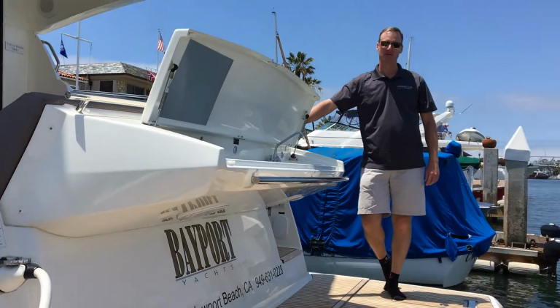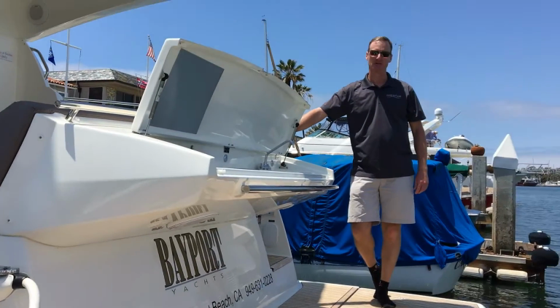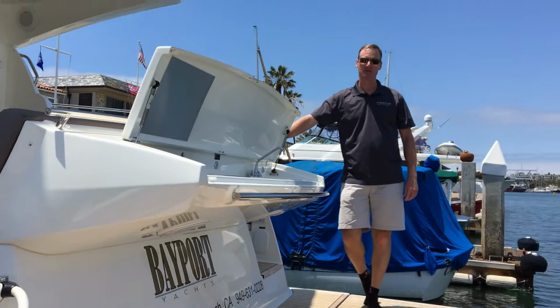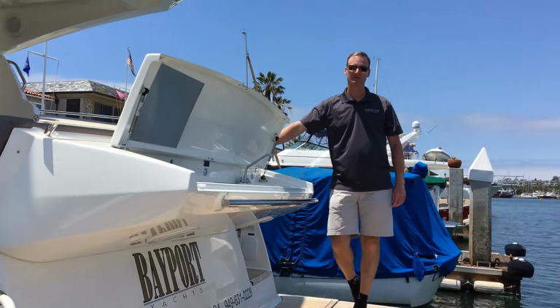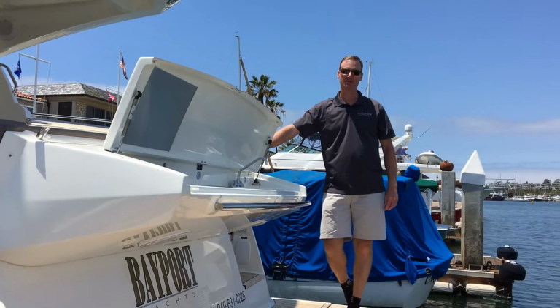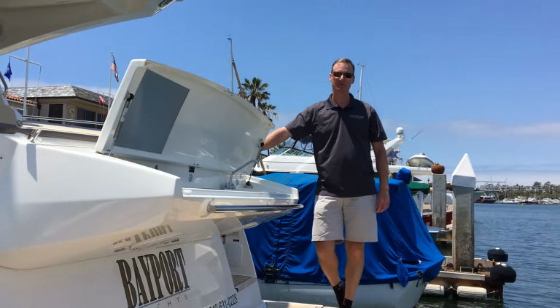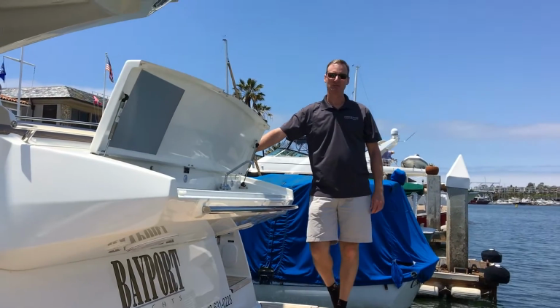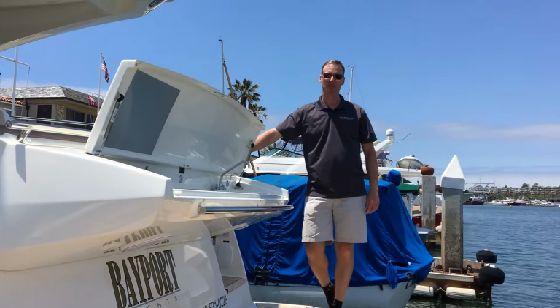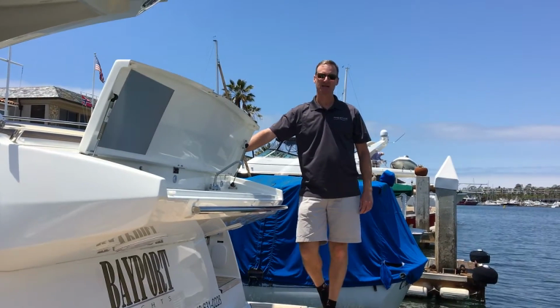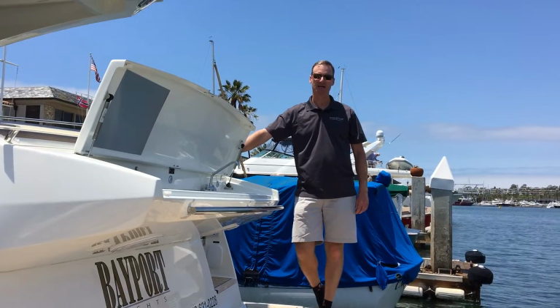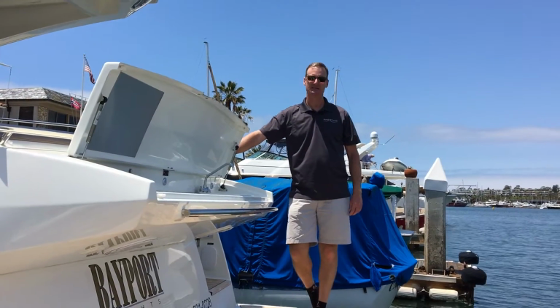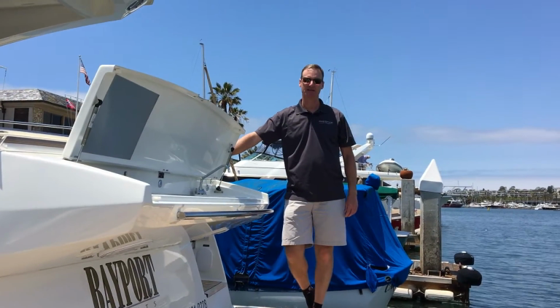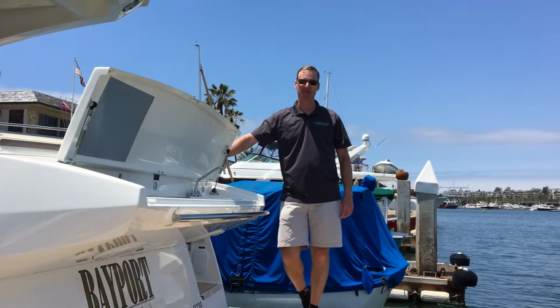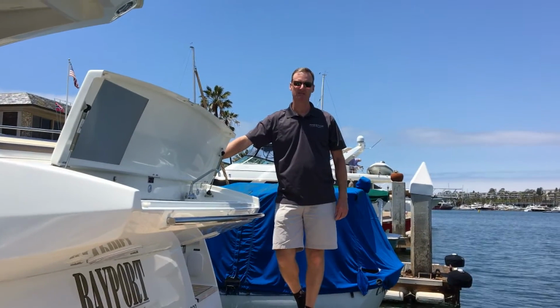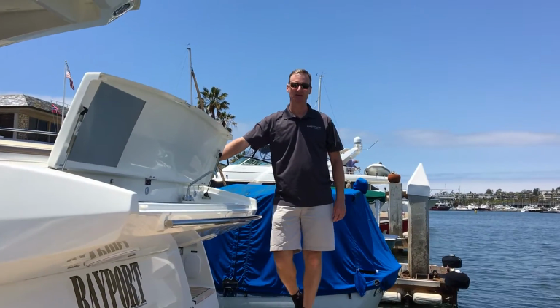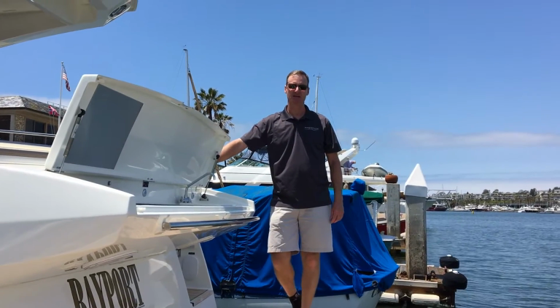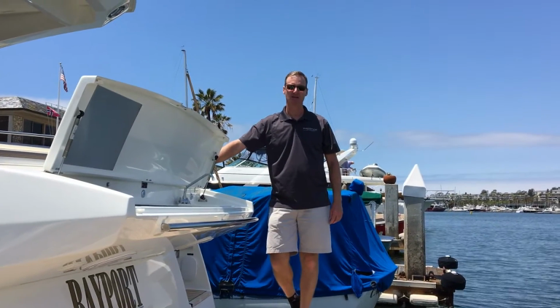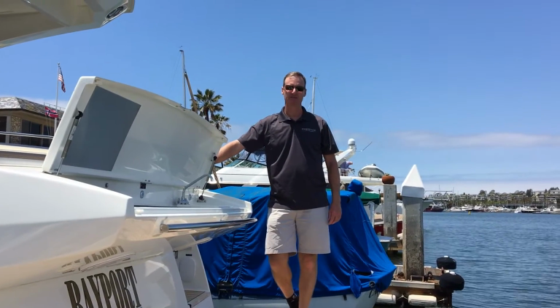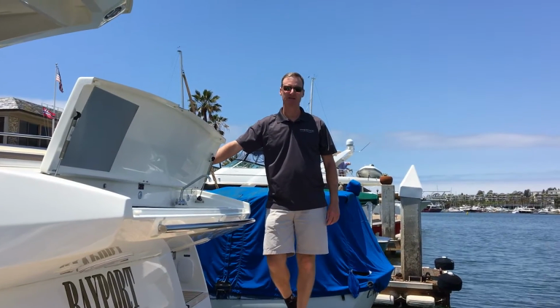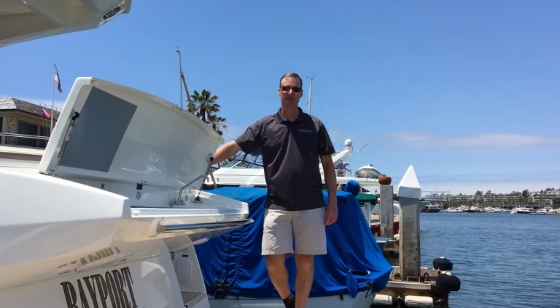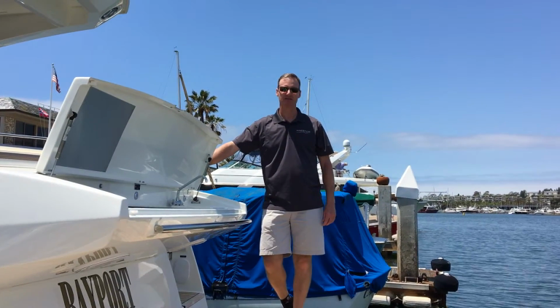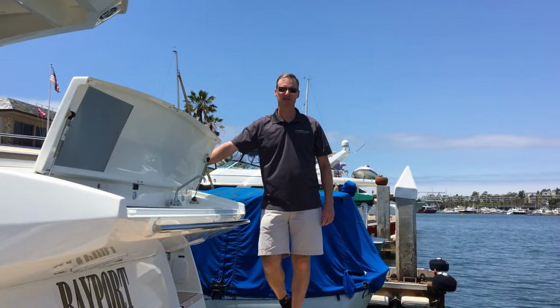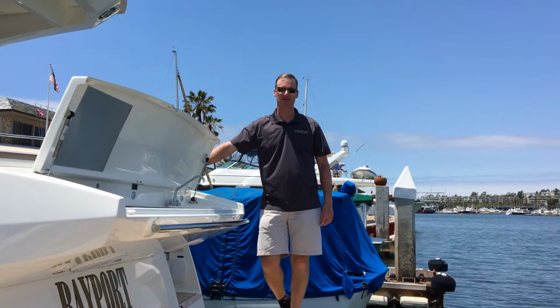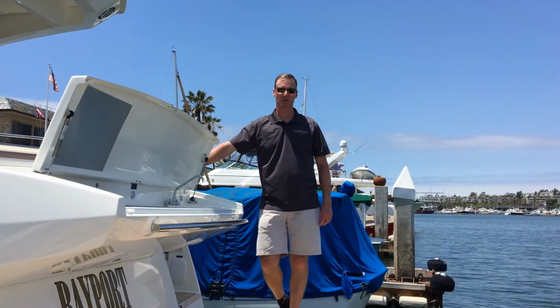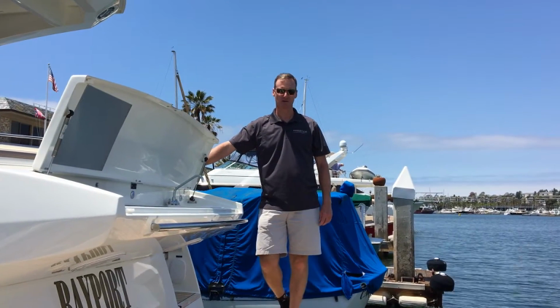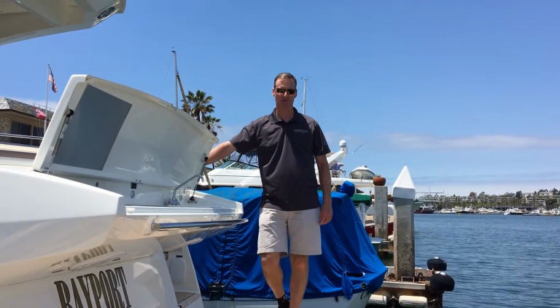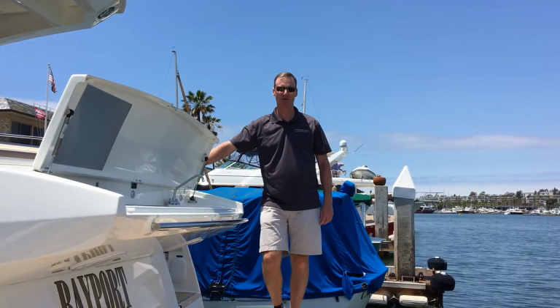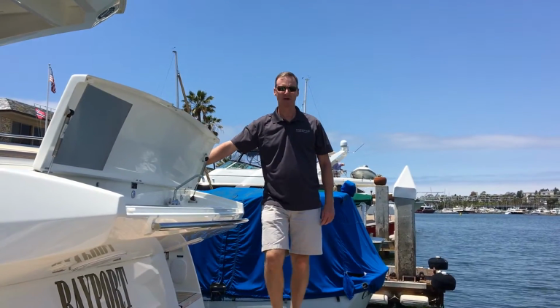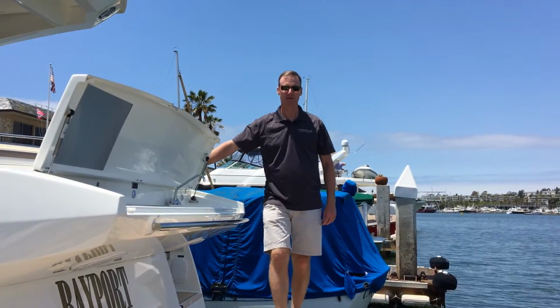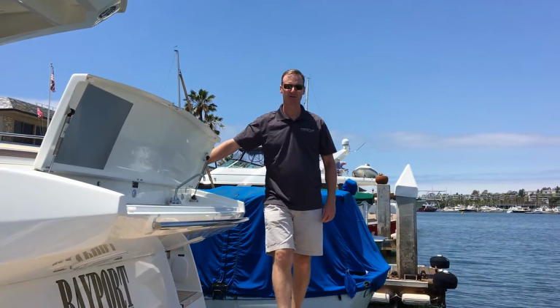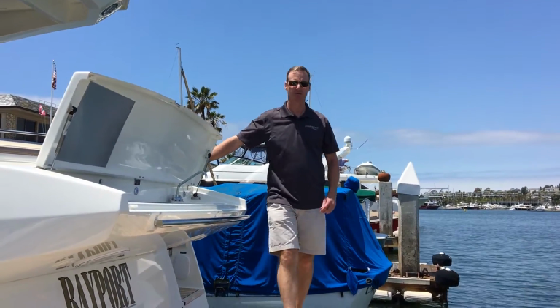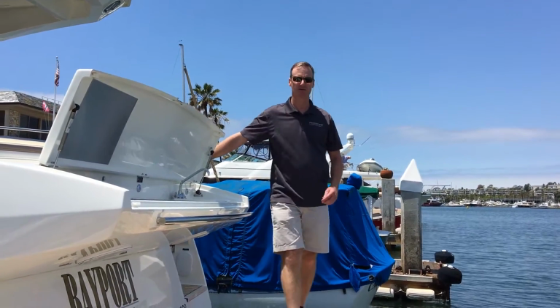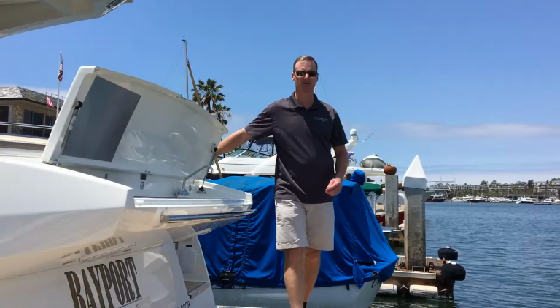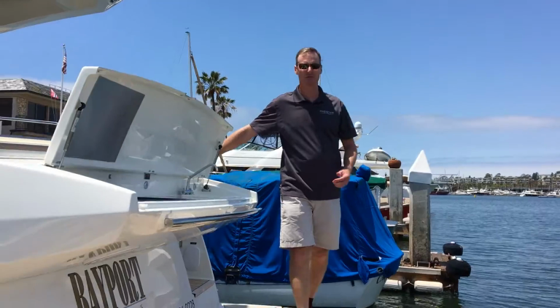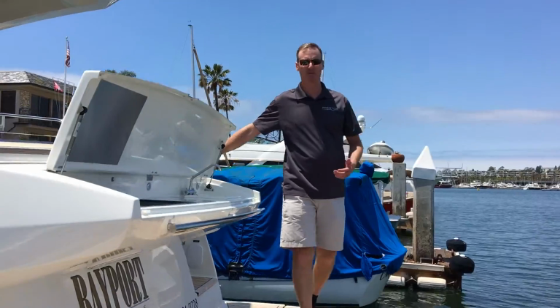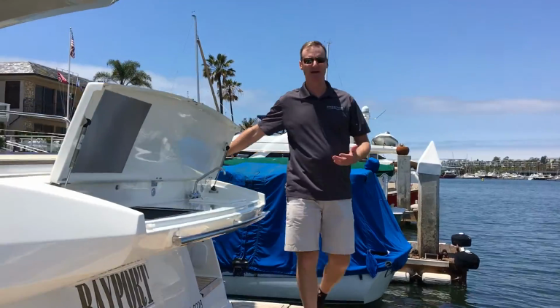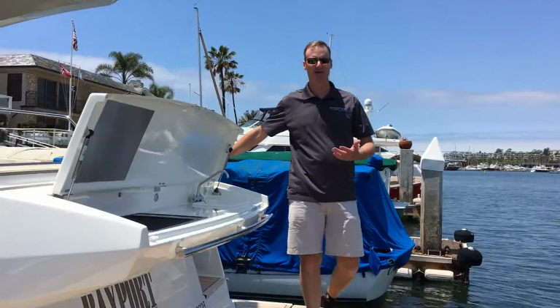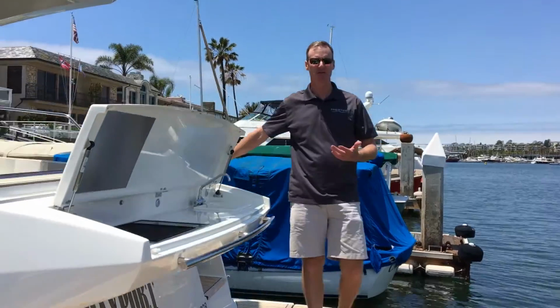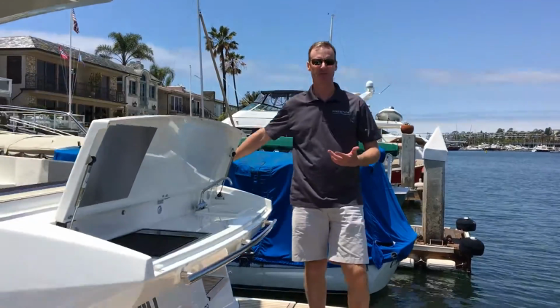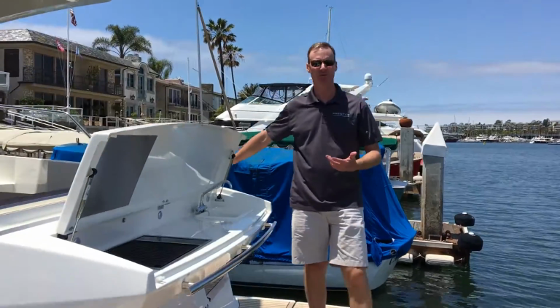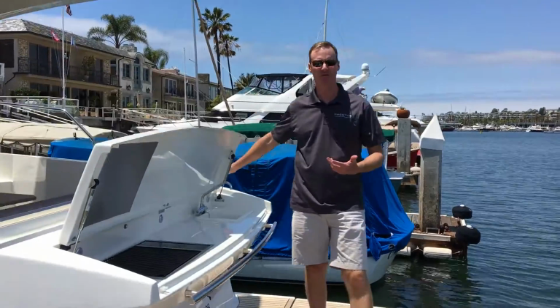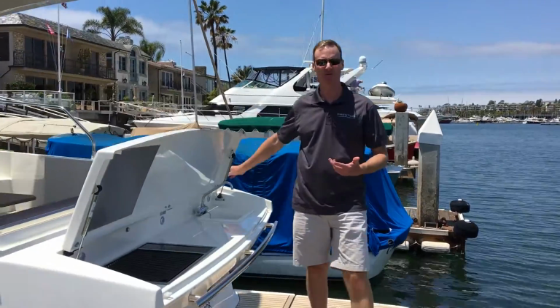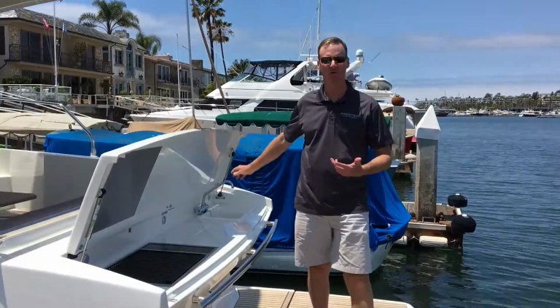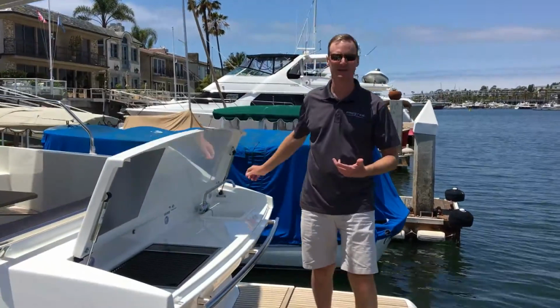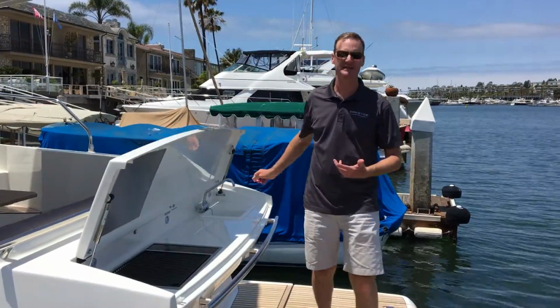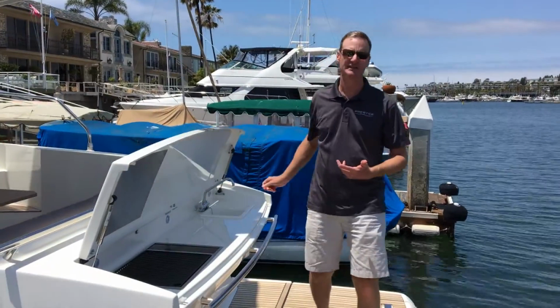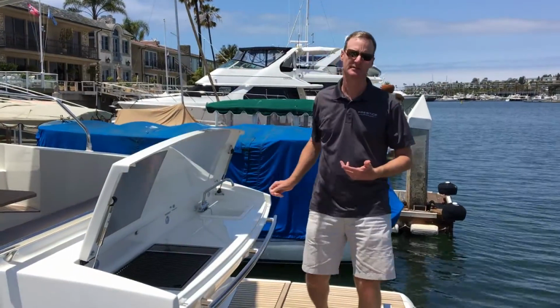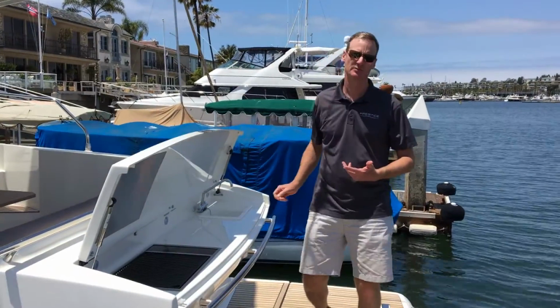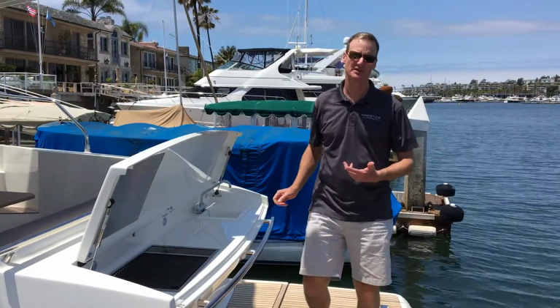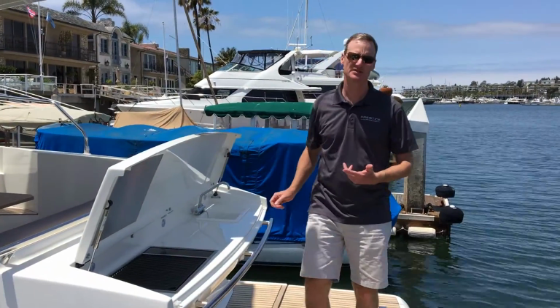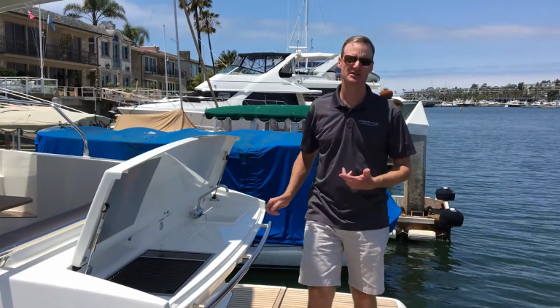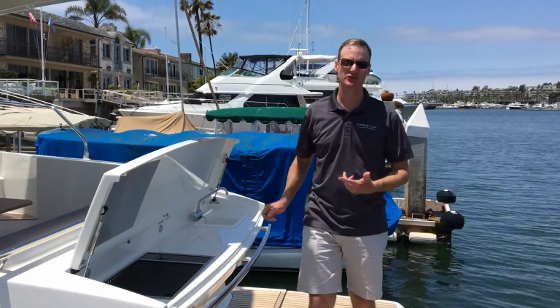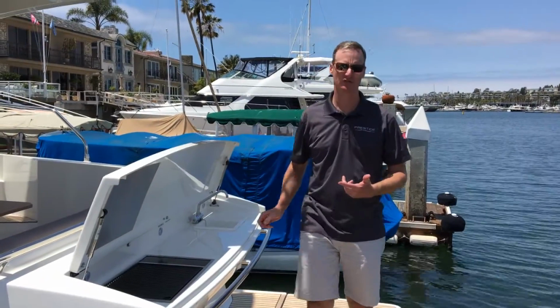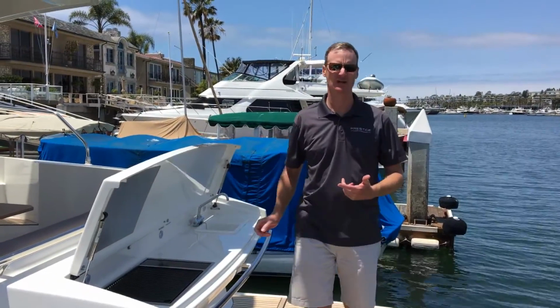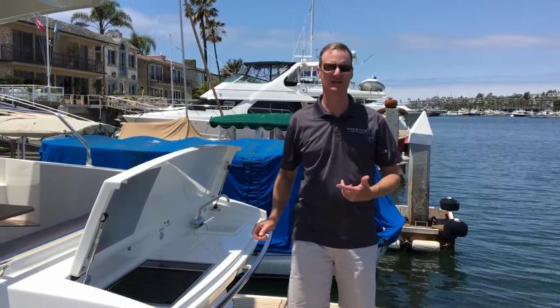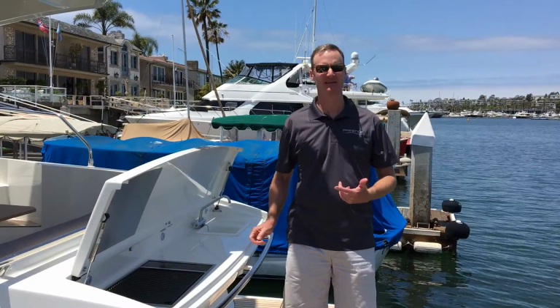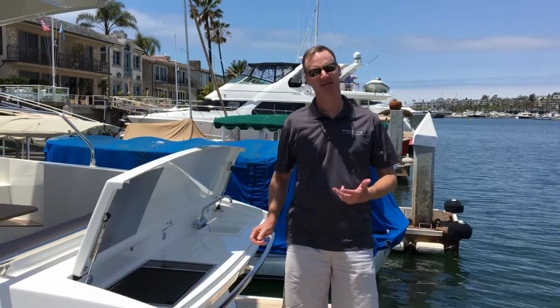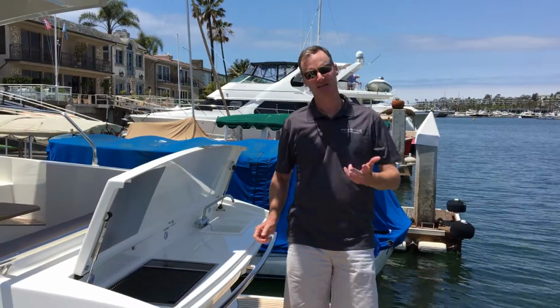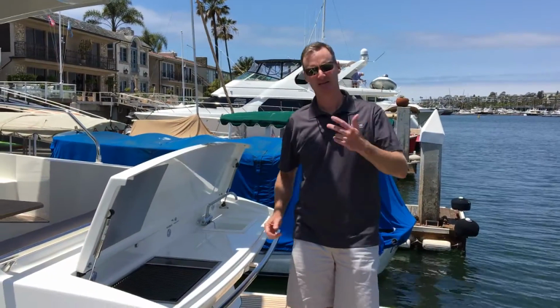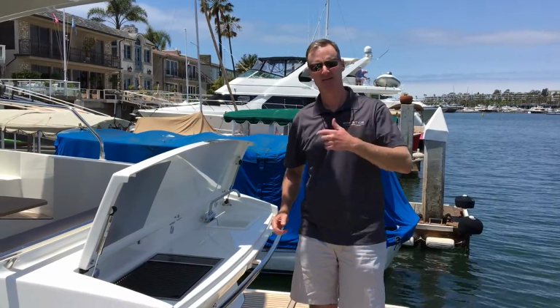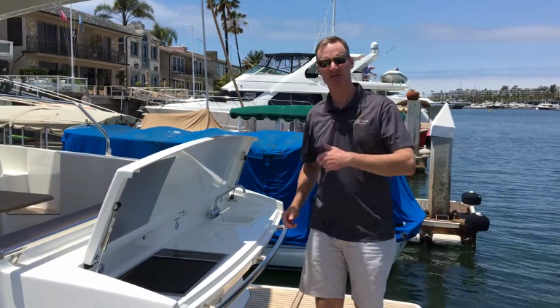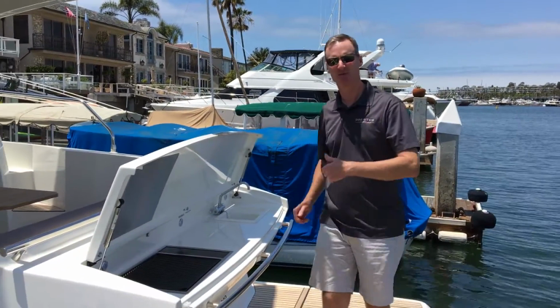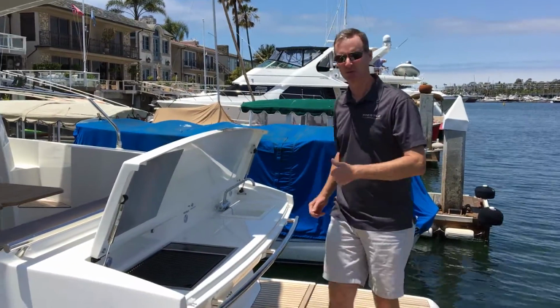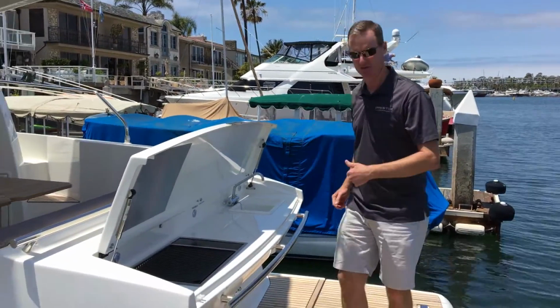Welcome to Bayport Yachts. I'm J.R. Means and we're going to walk you through the brand new 420 Prestige Fly. Come on aboard.